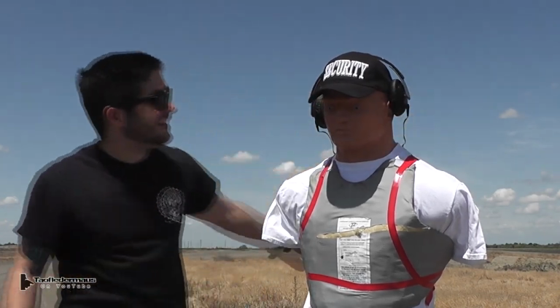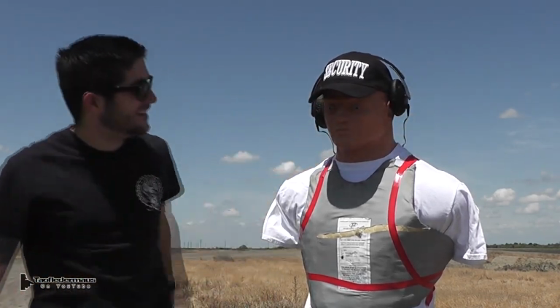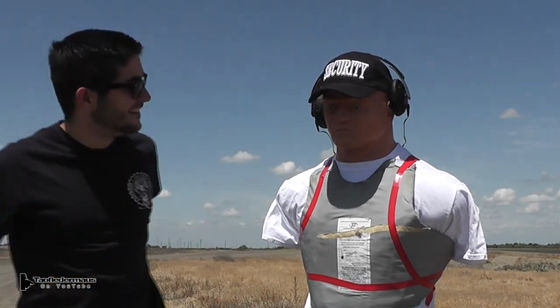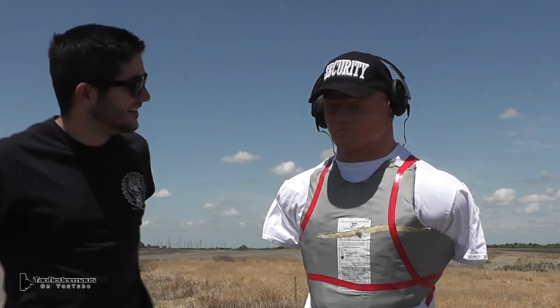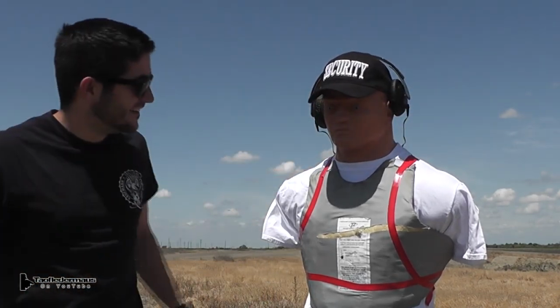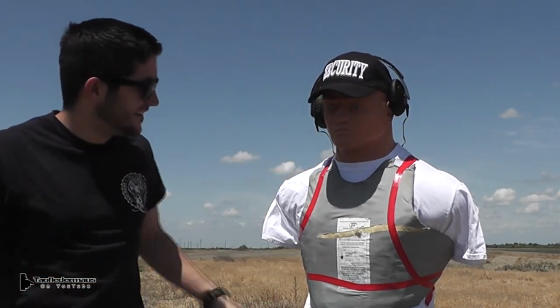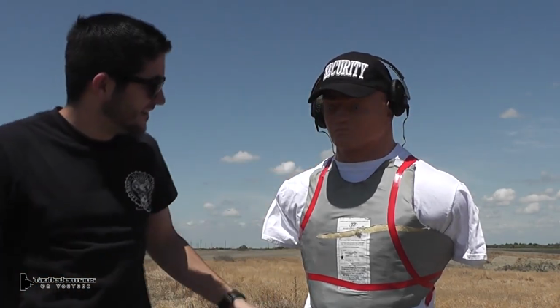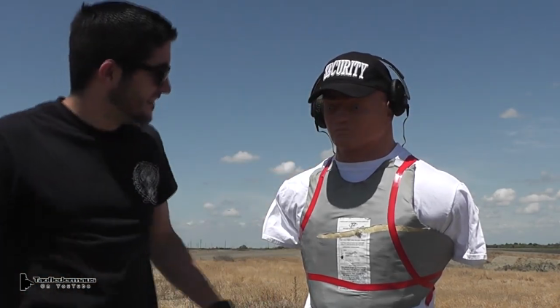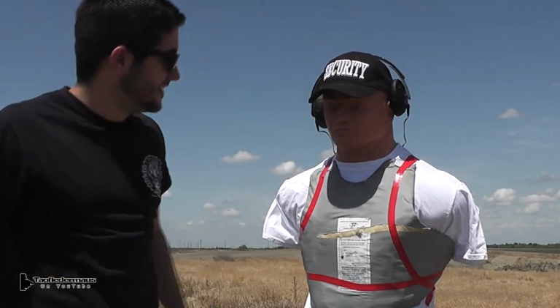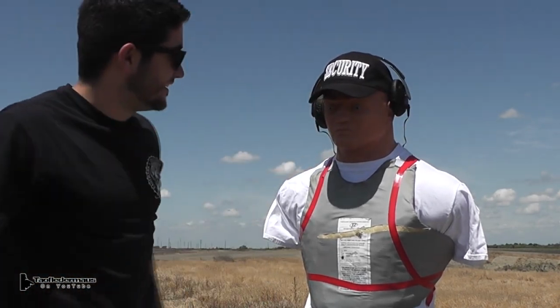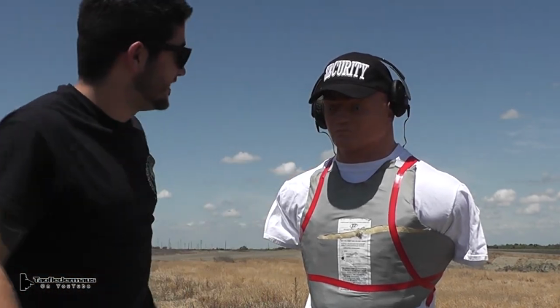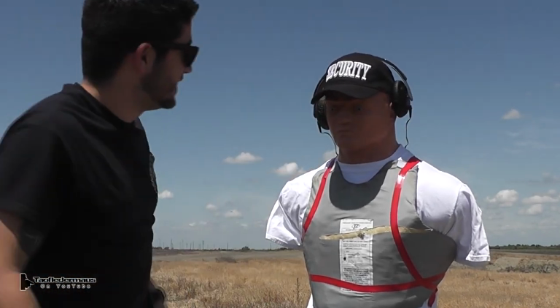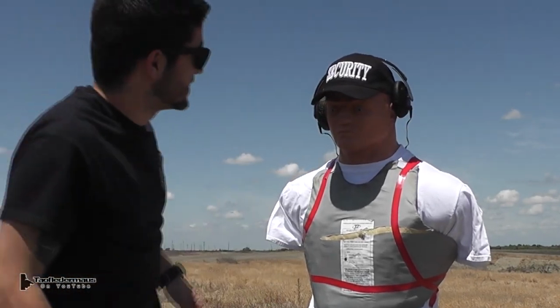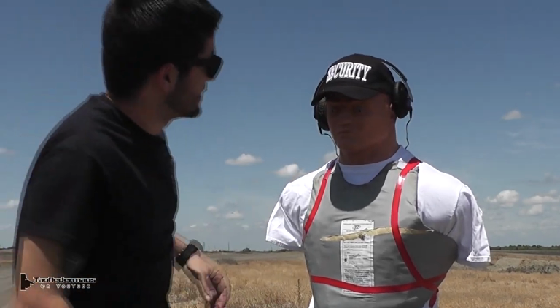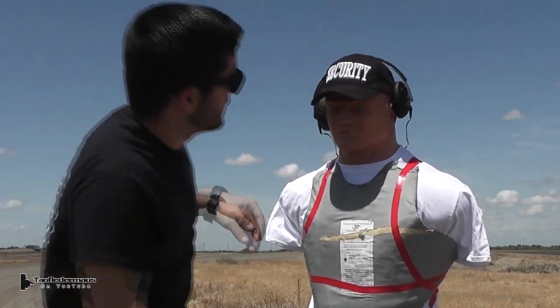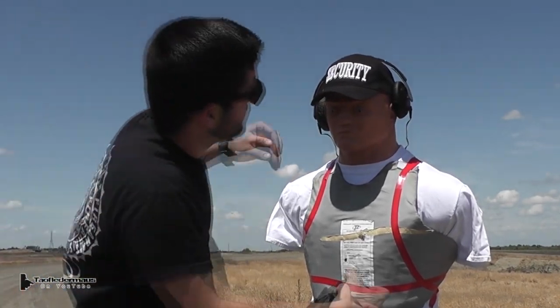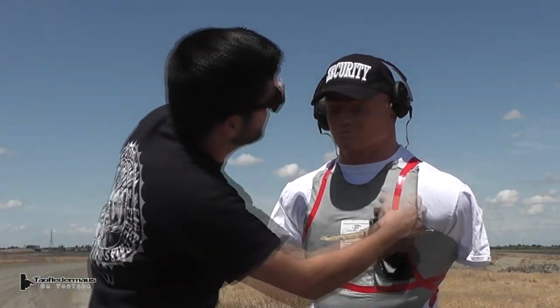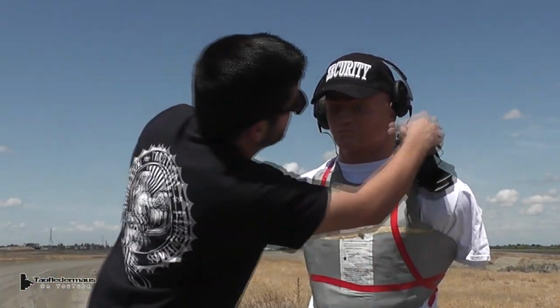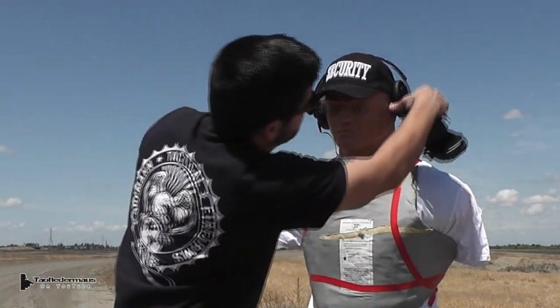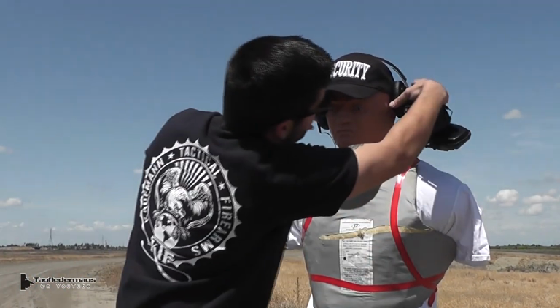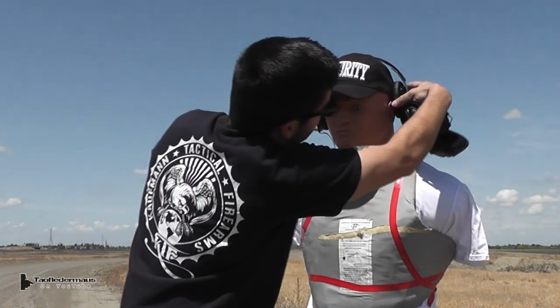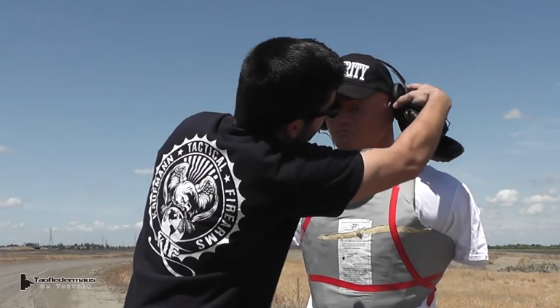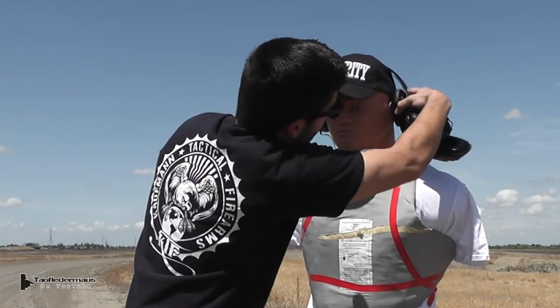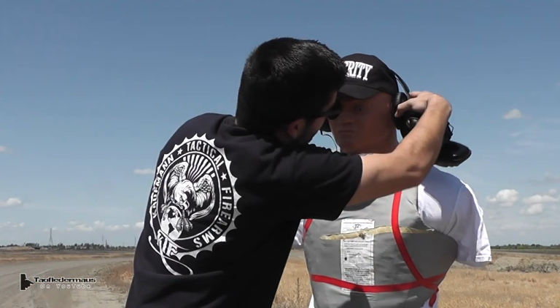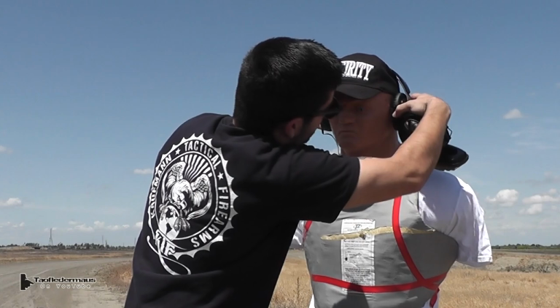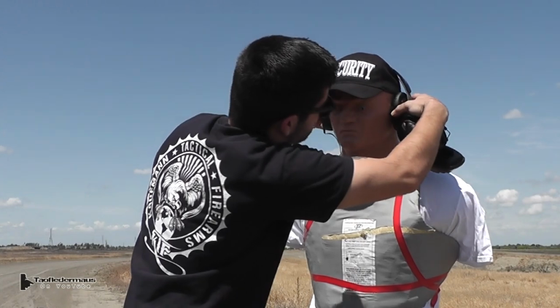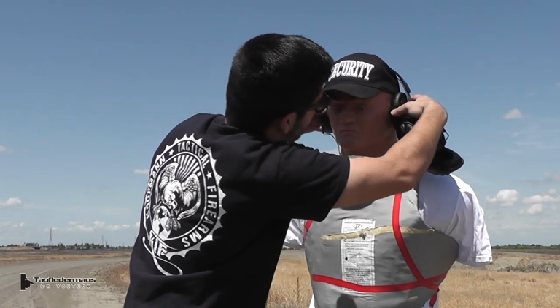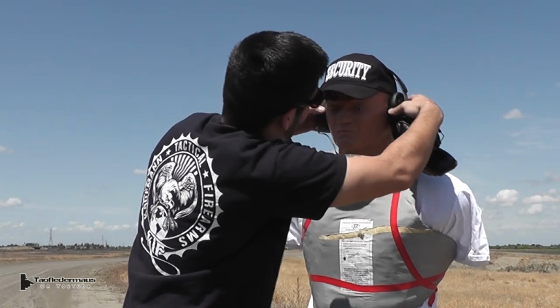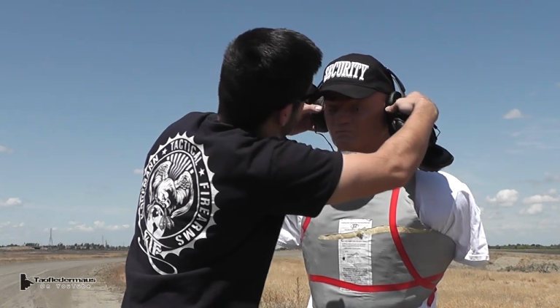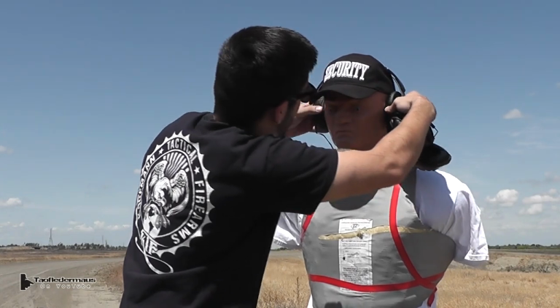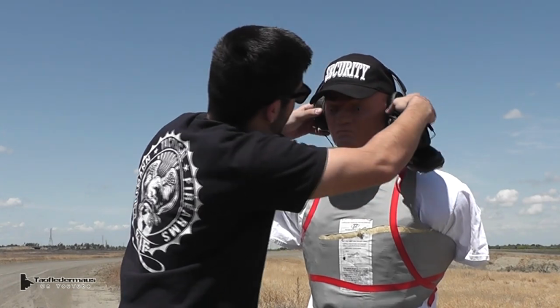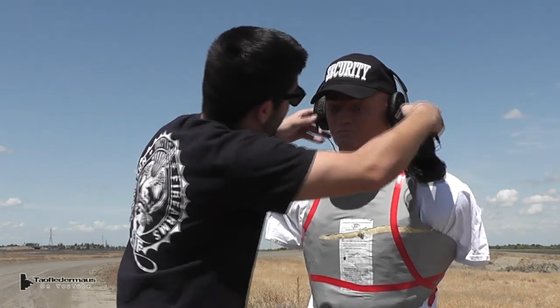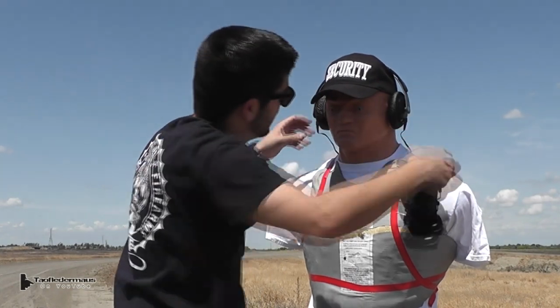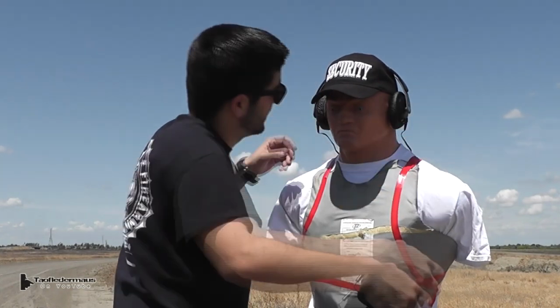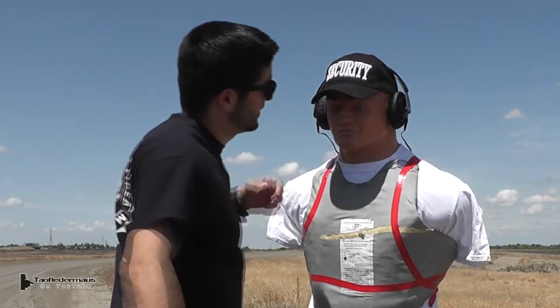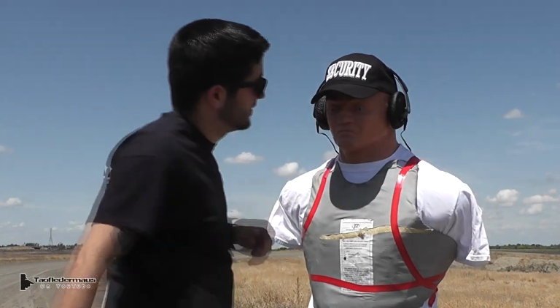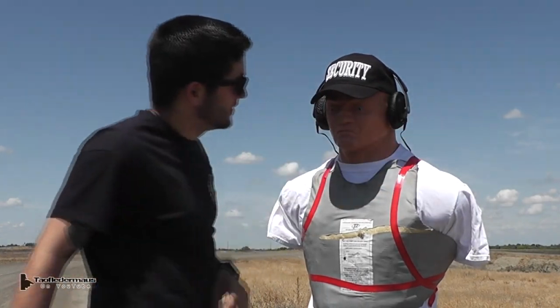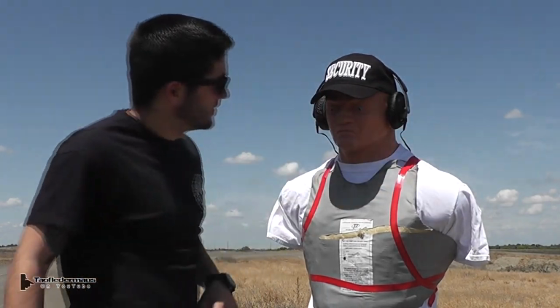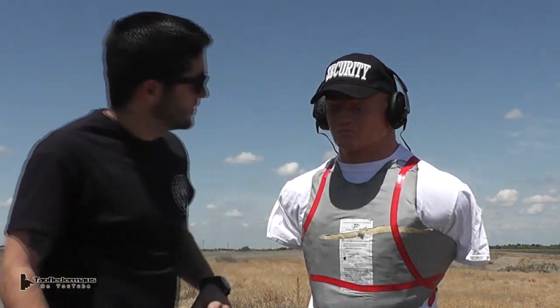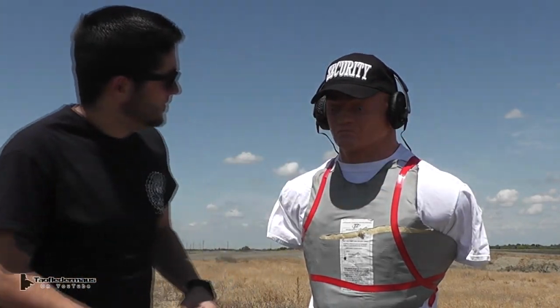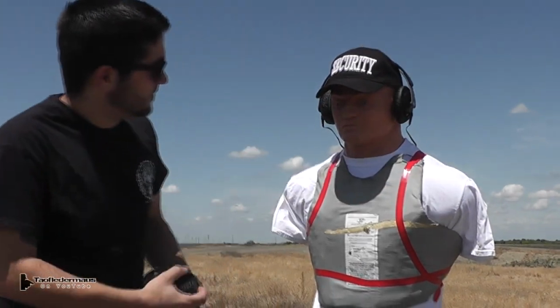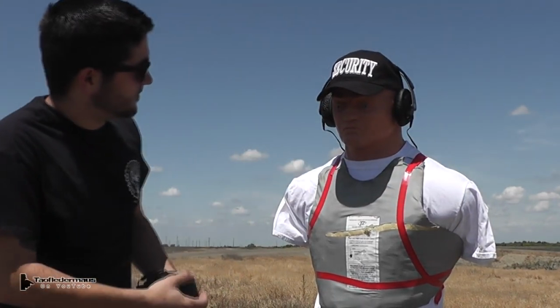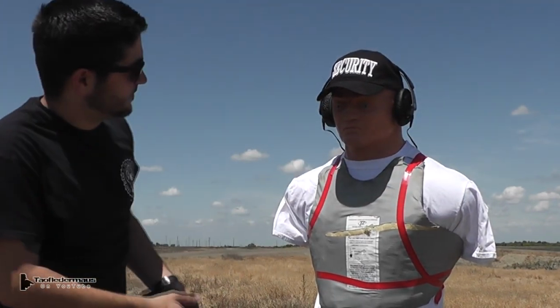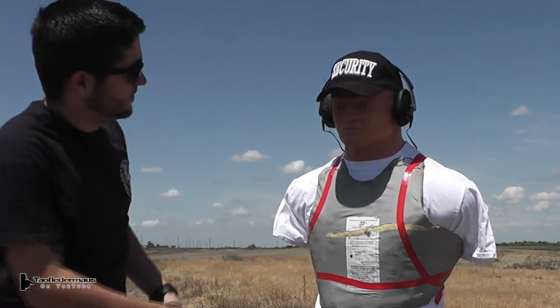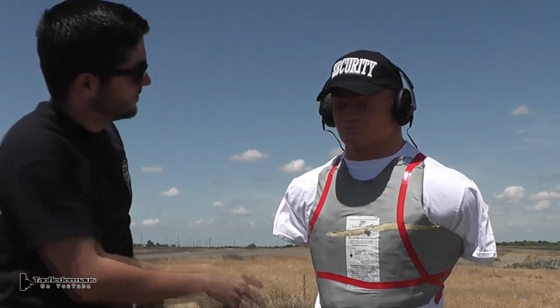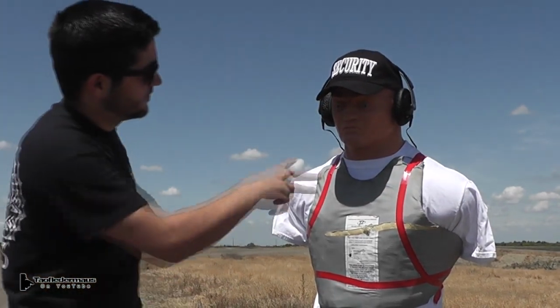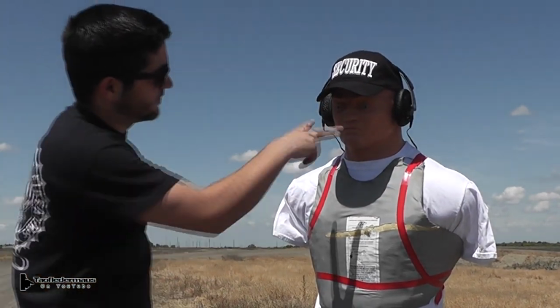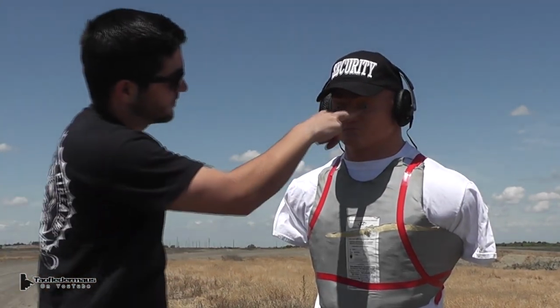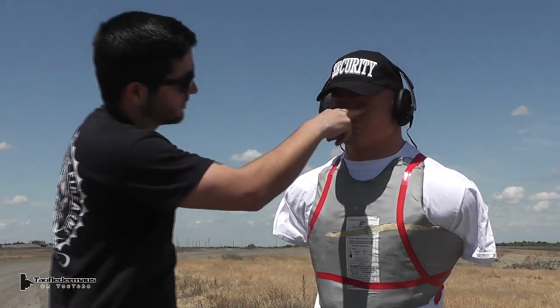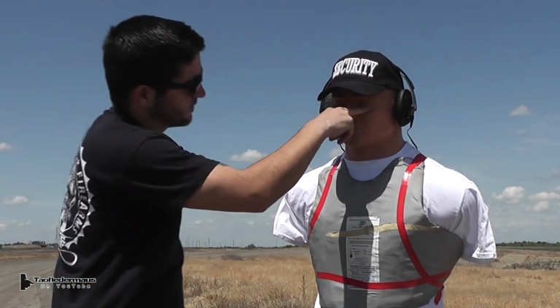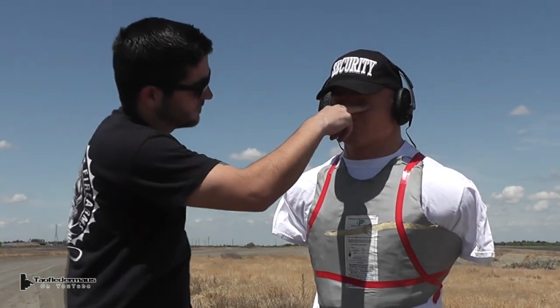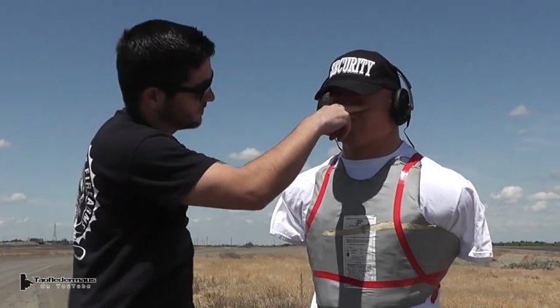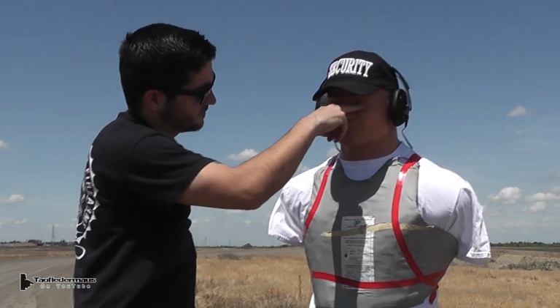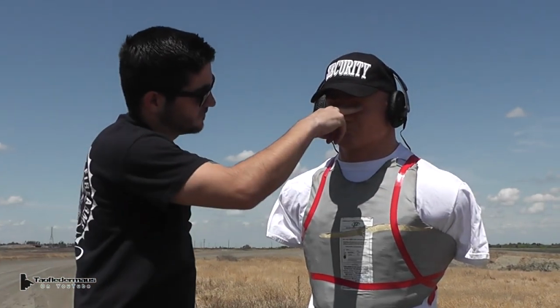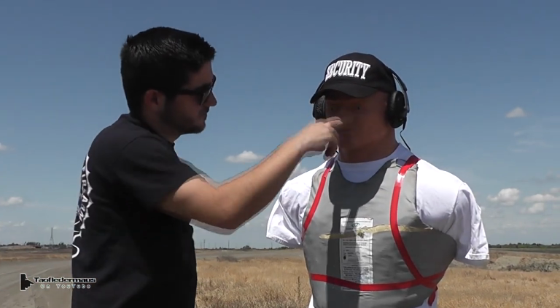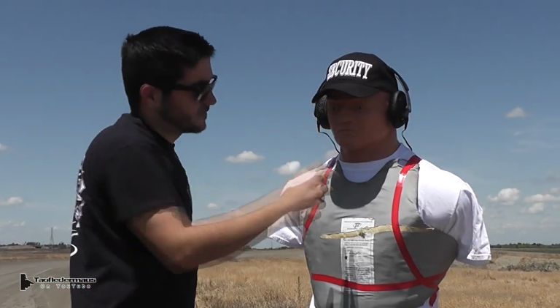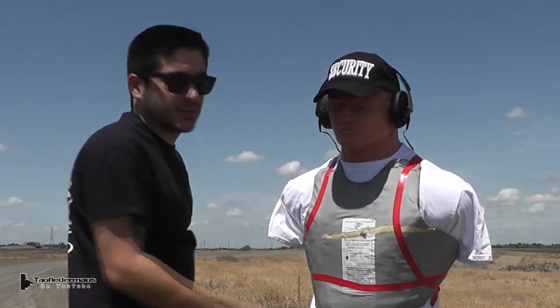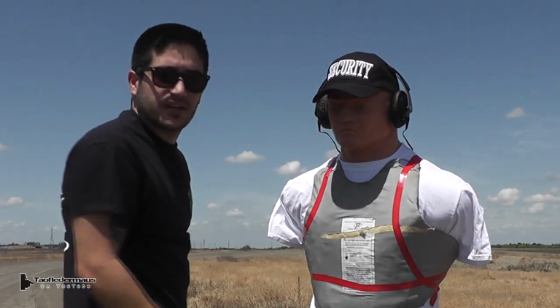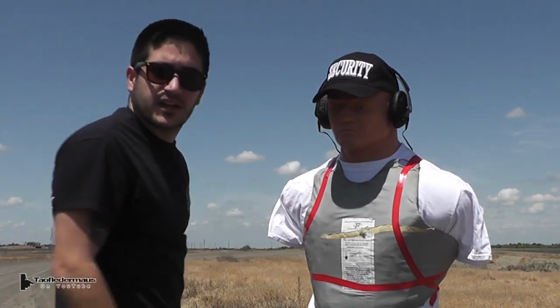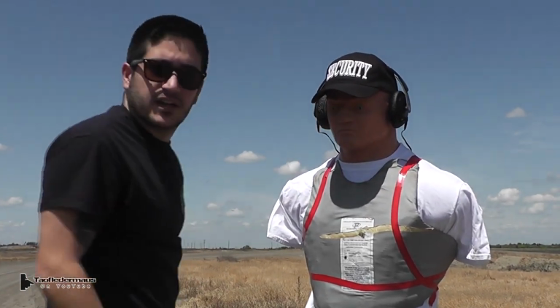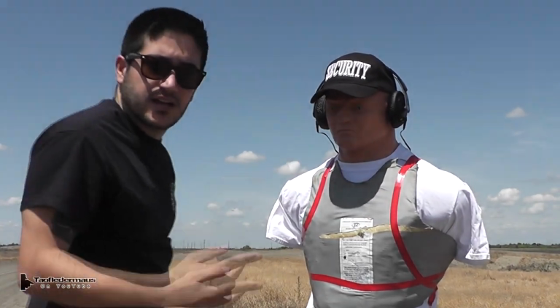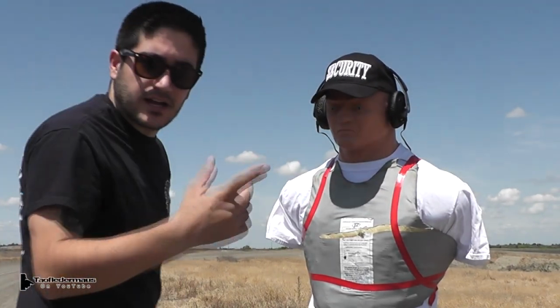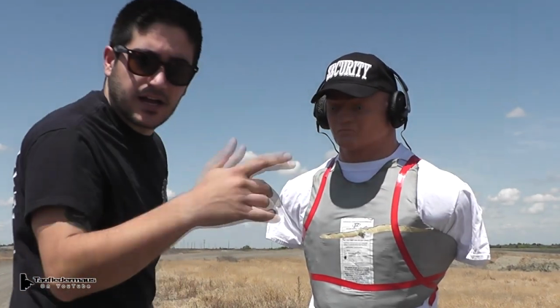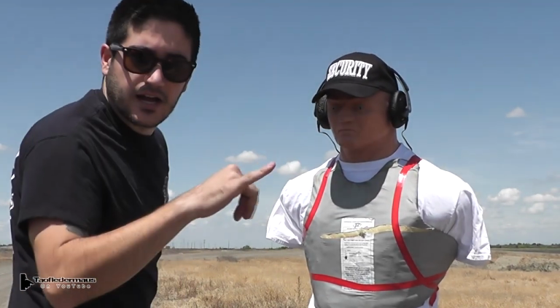He's got his hearing protection. He does have his hearing protection. We're safe — we're all safe here. No eye protection, but that's okay. He'll just do the safety squint.